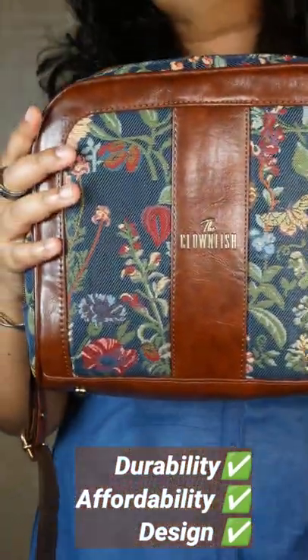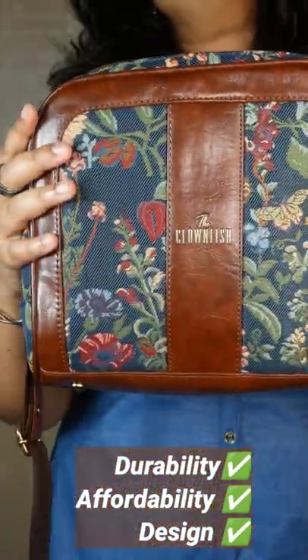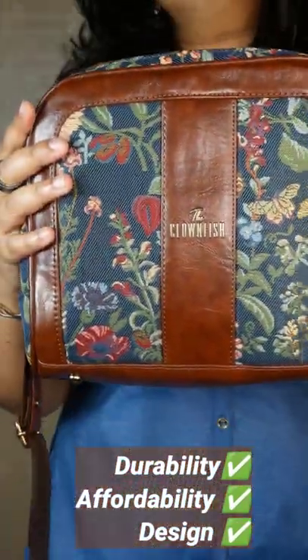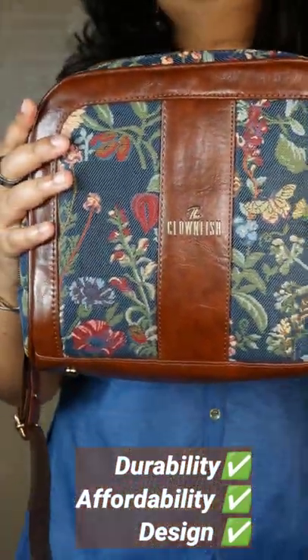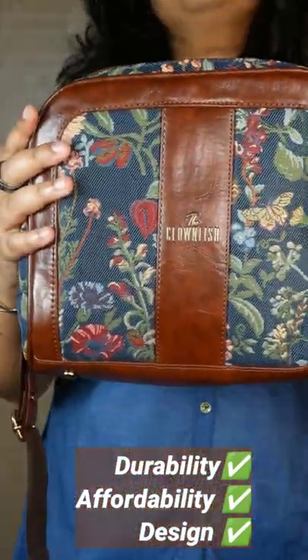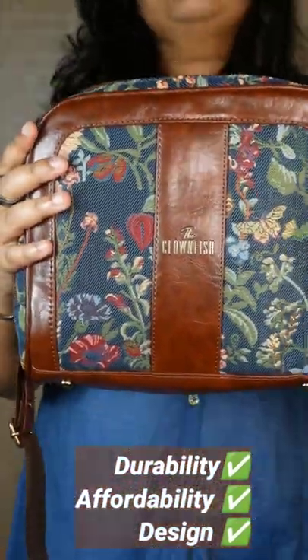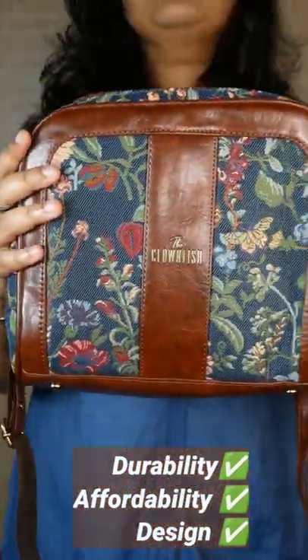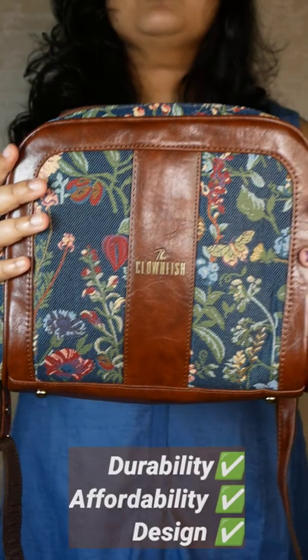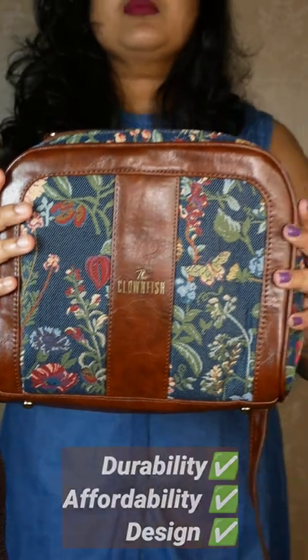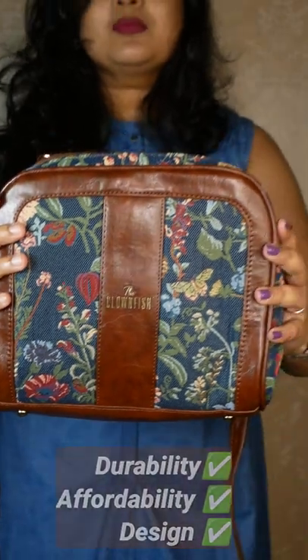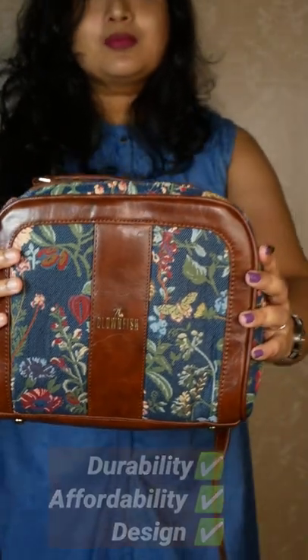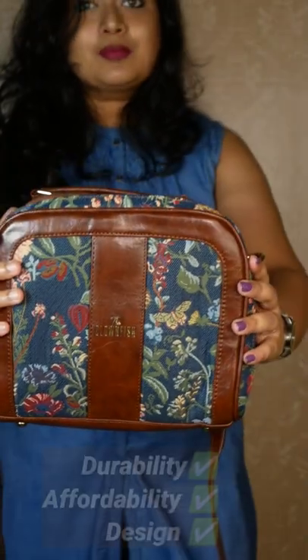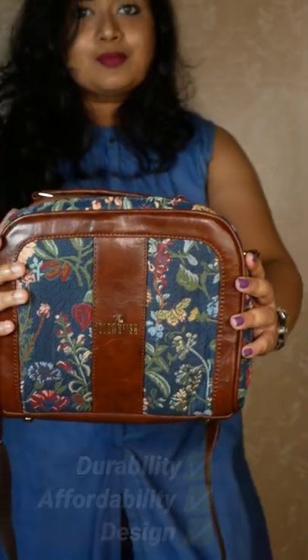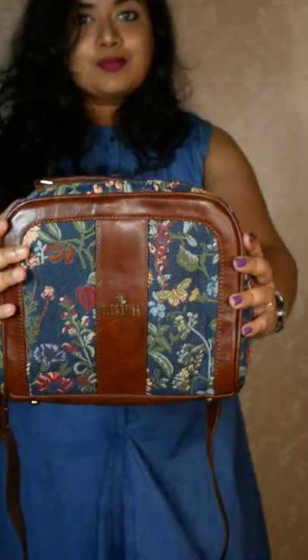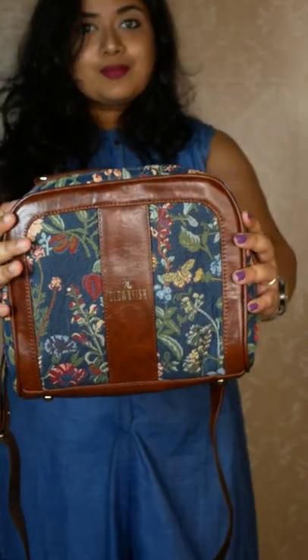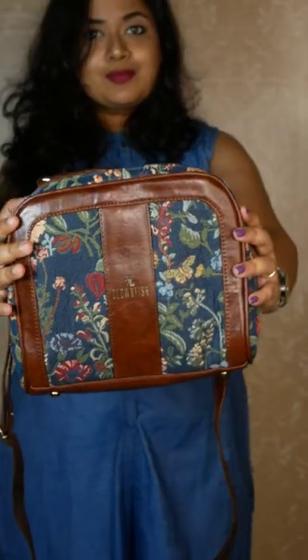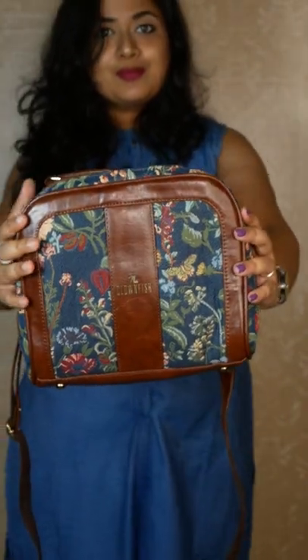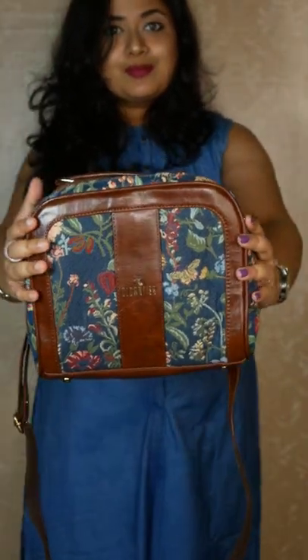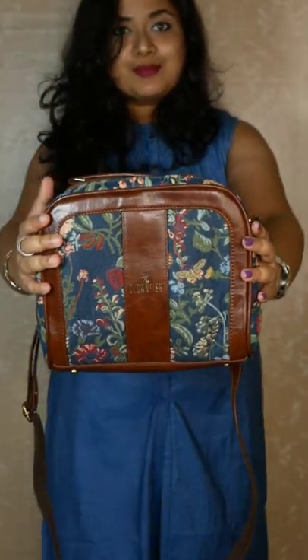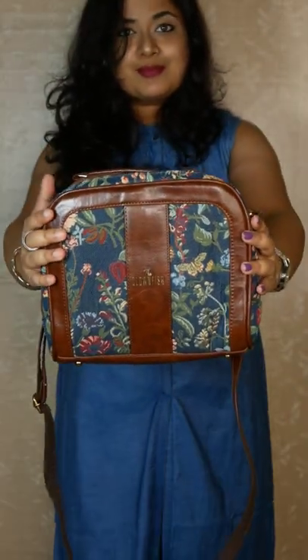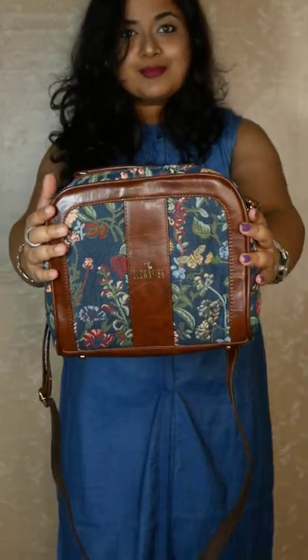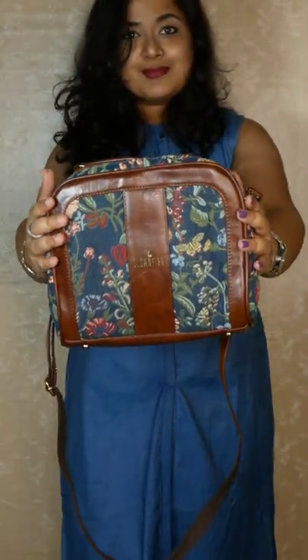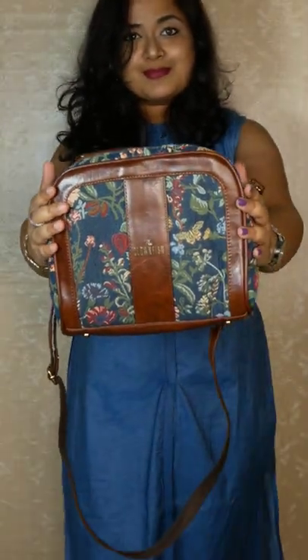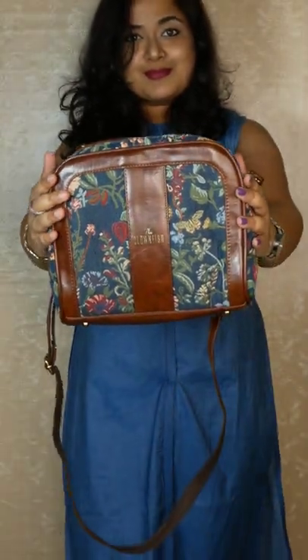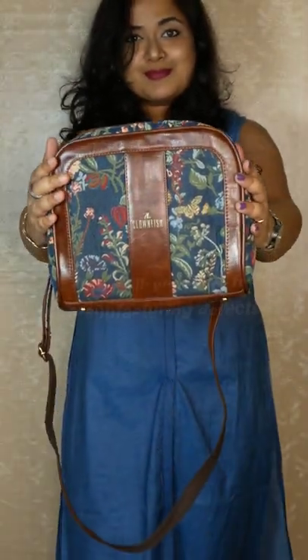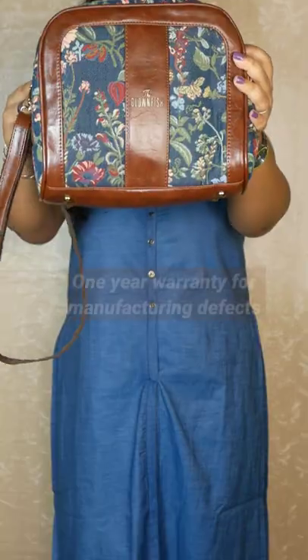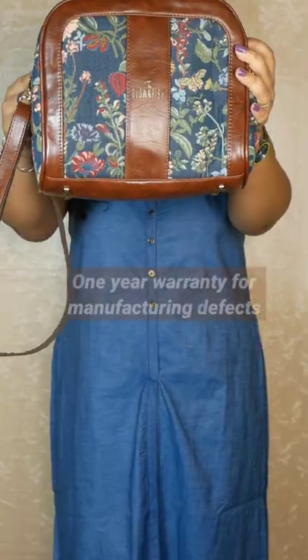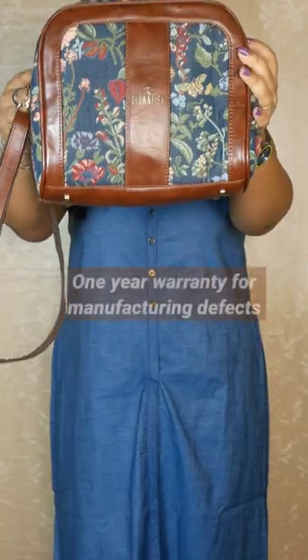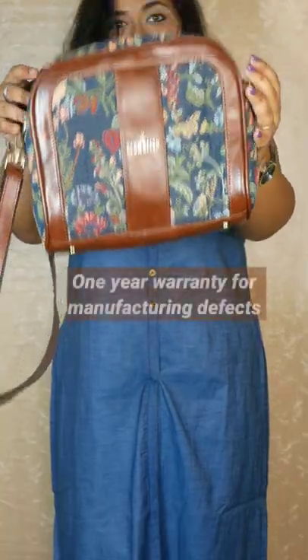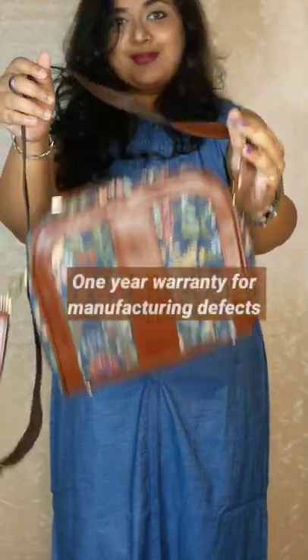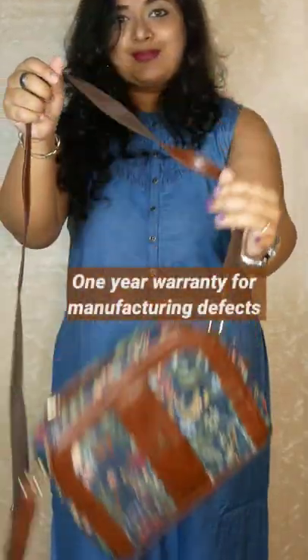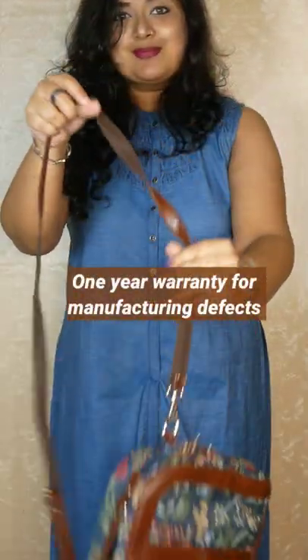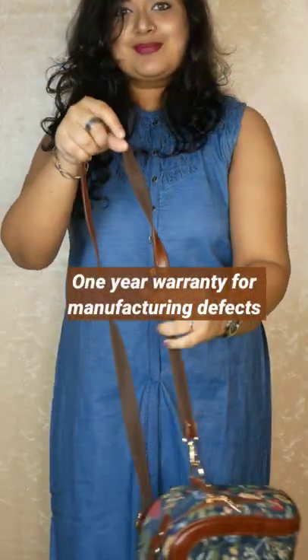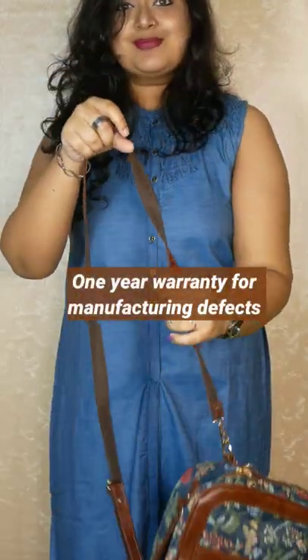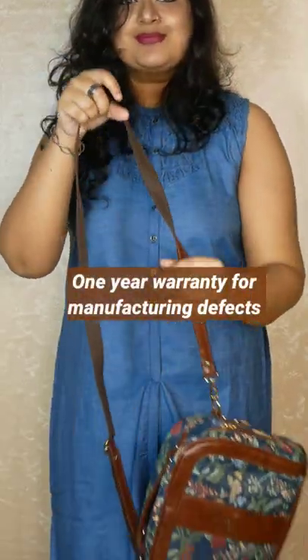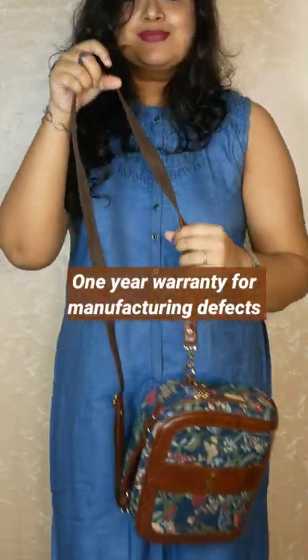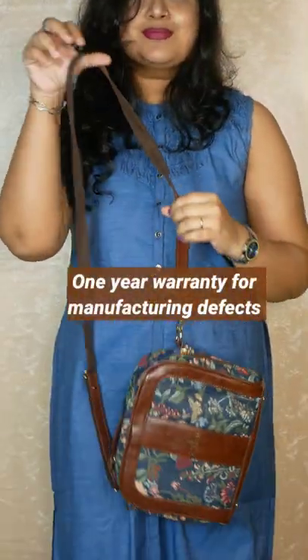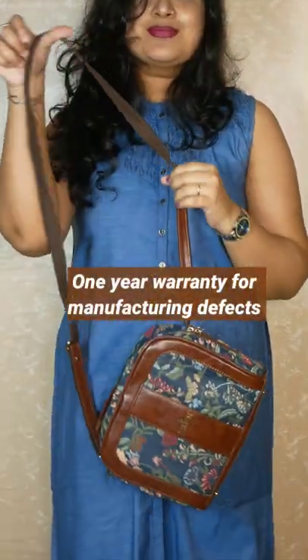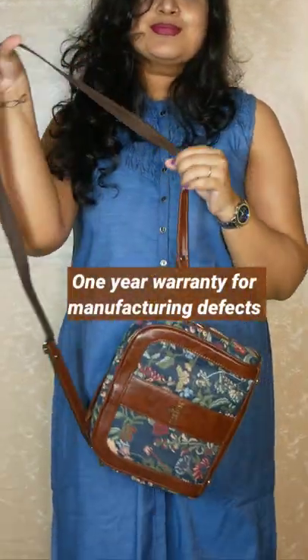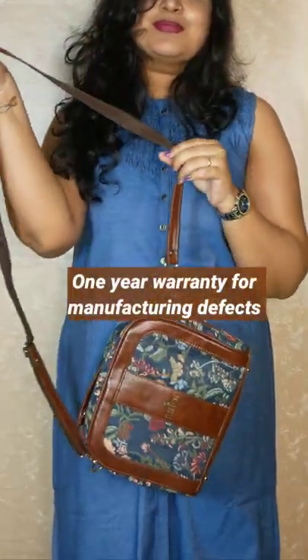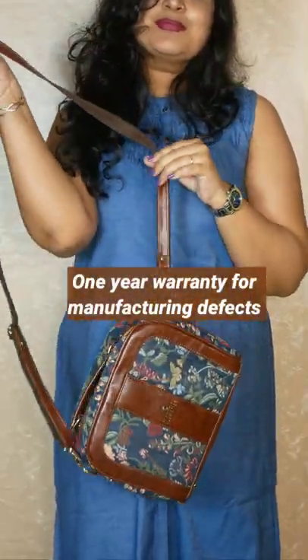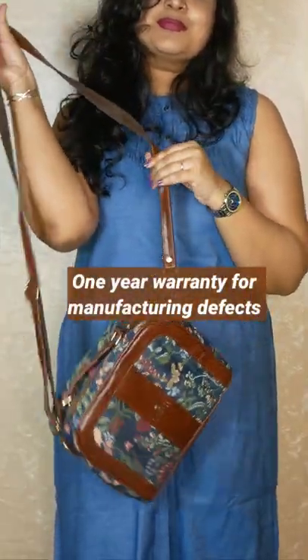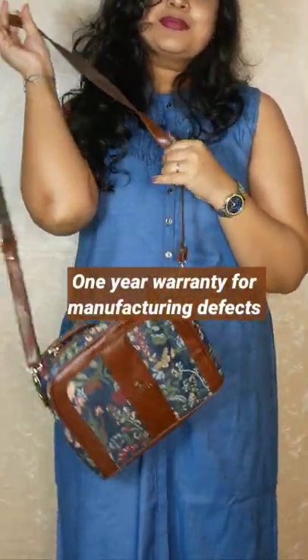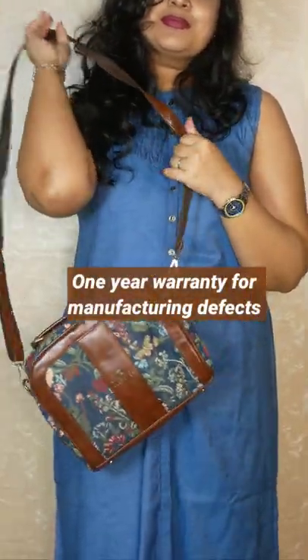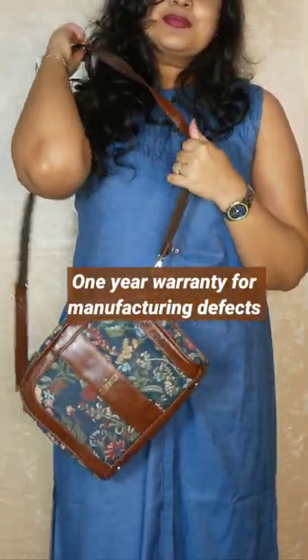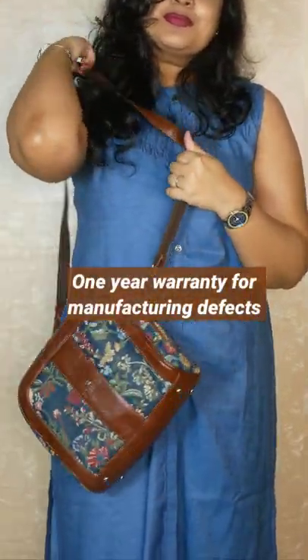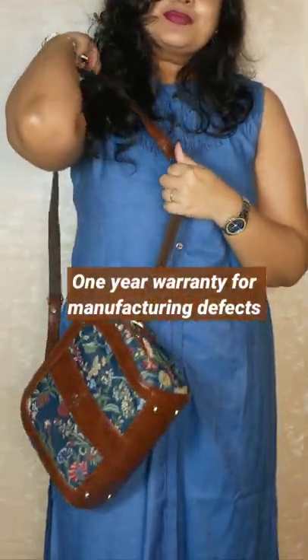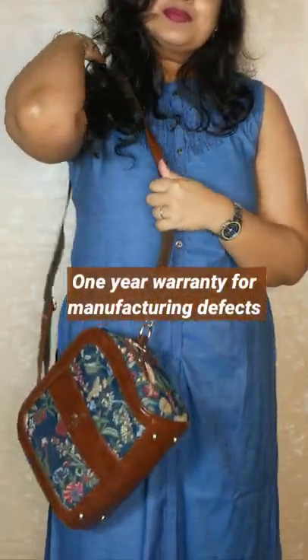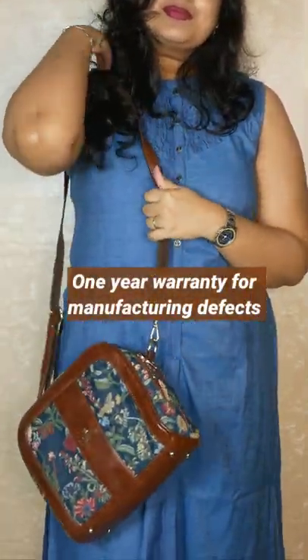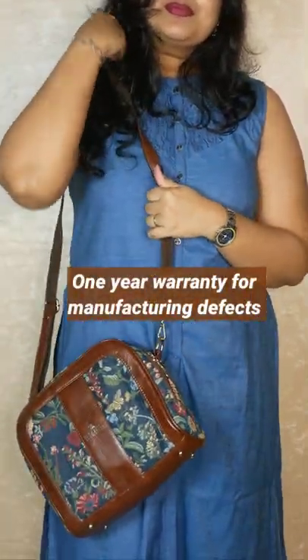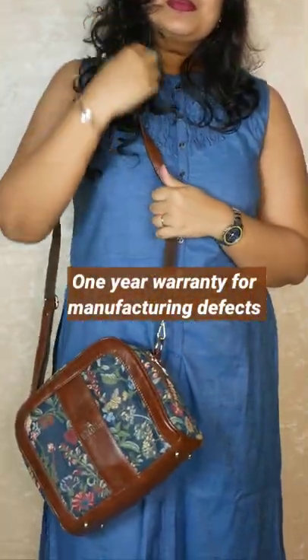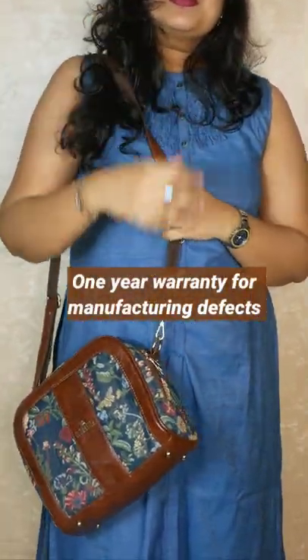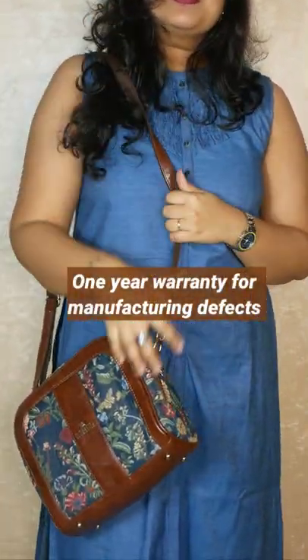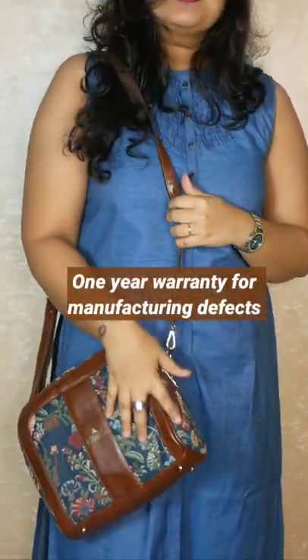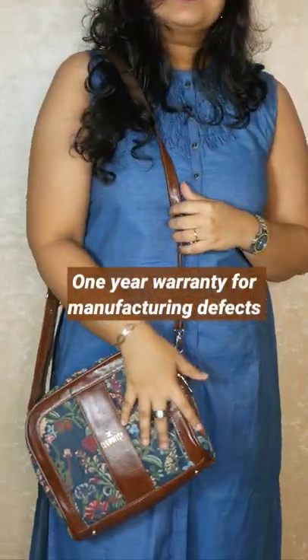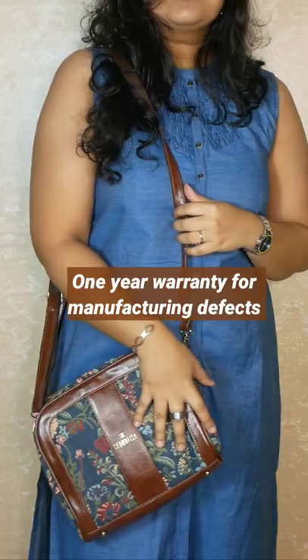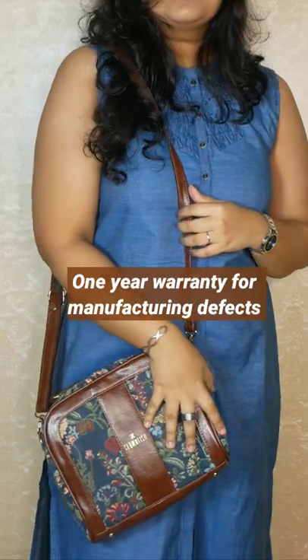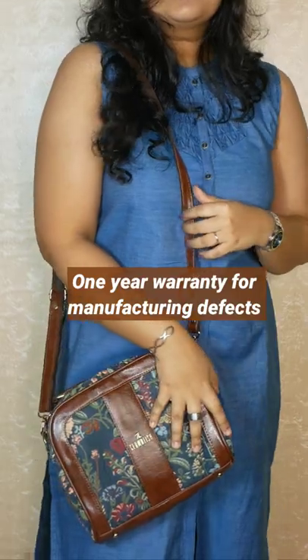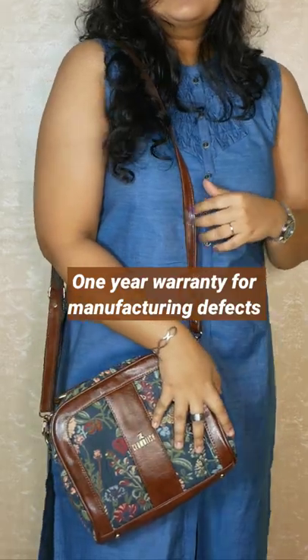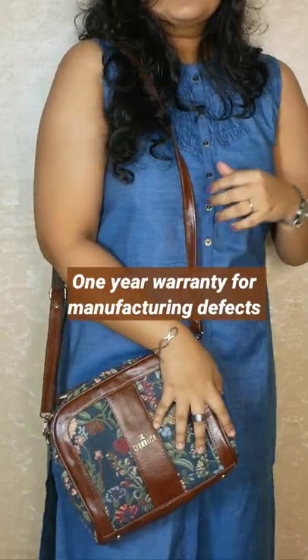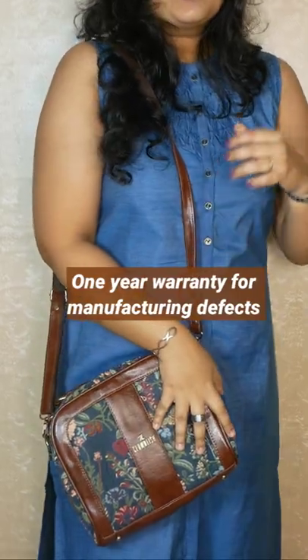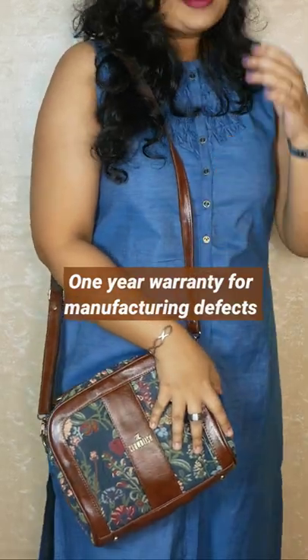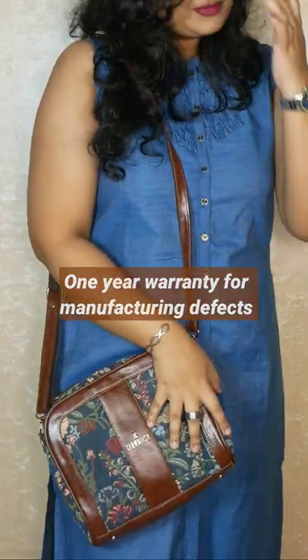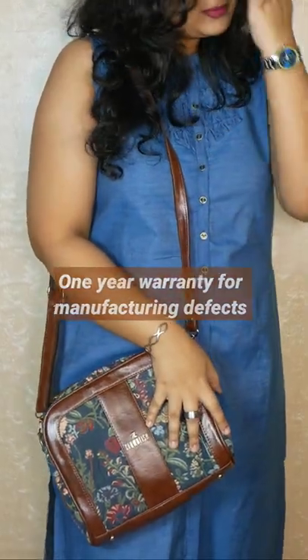There are so many colors available but I think this one looks pretty with its floral design, the navy blue color and the brown accents all over.